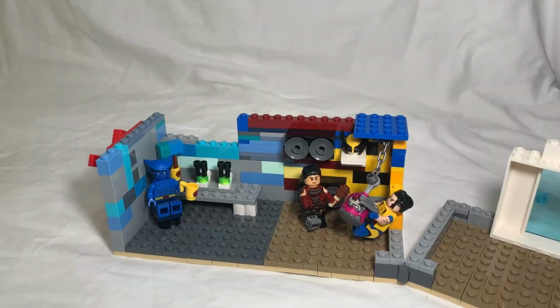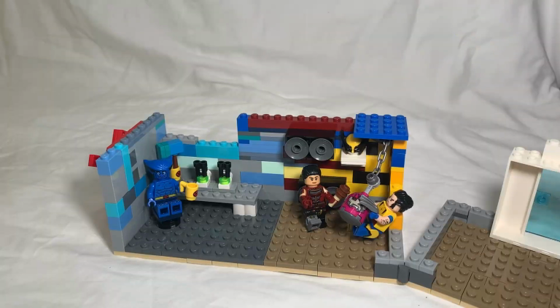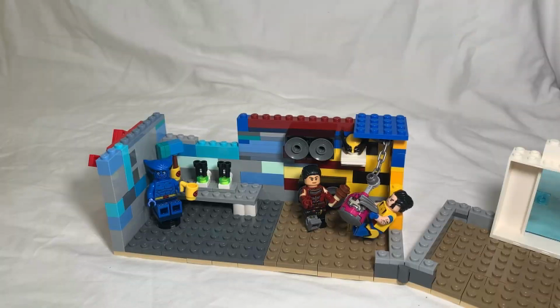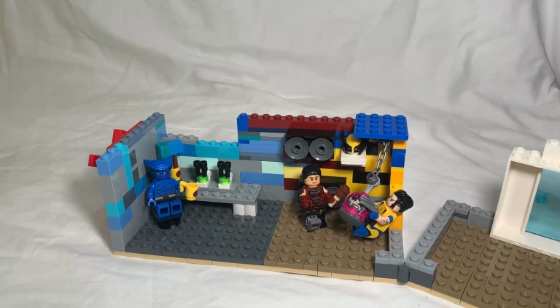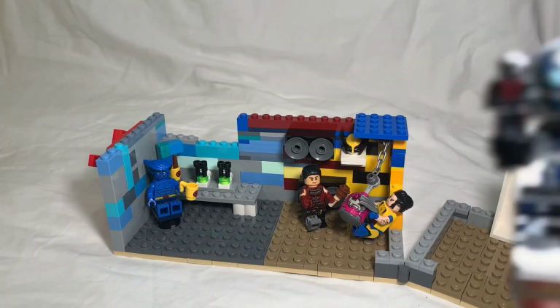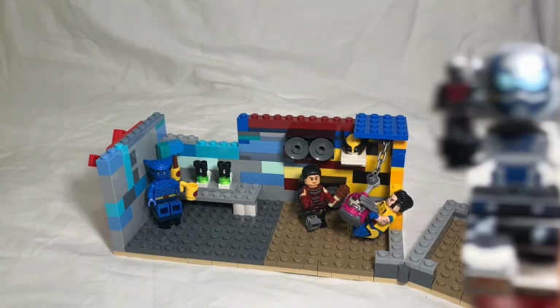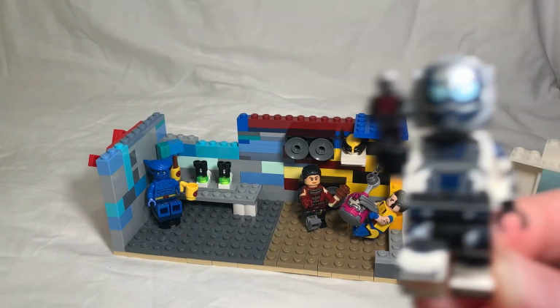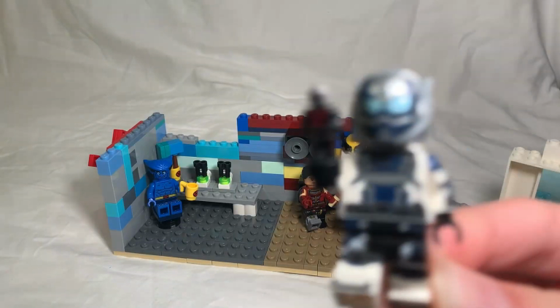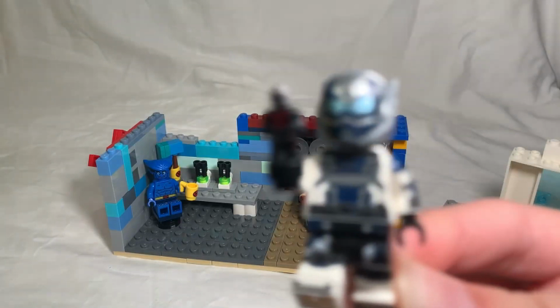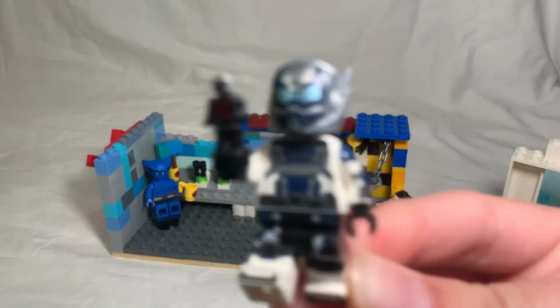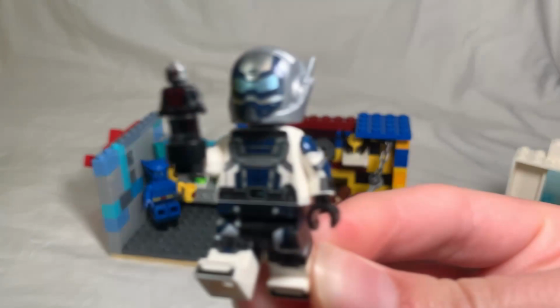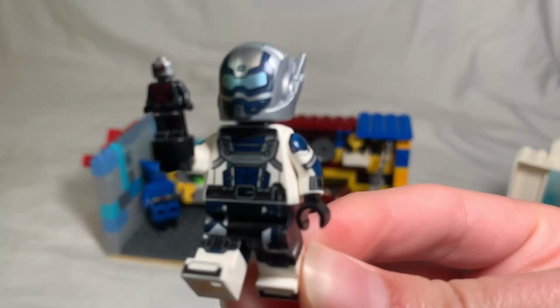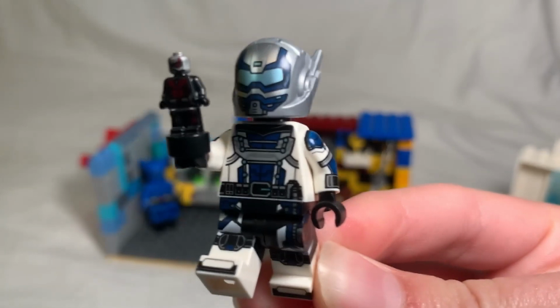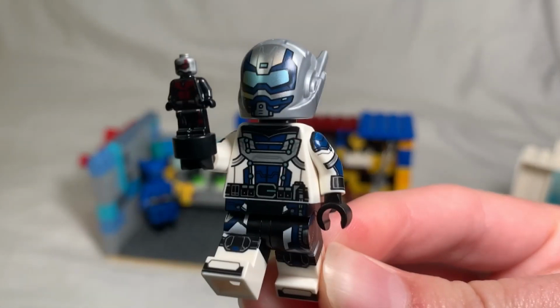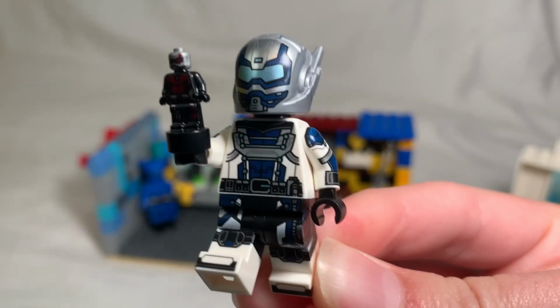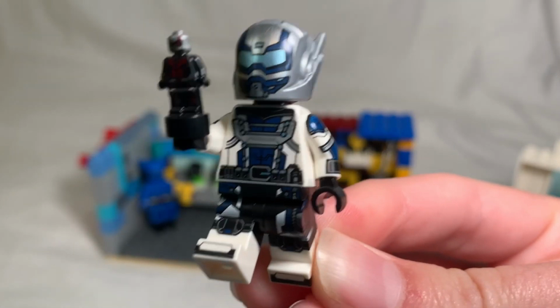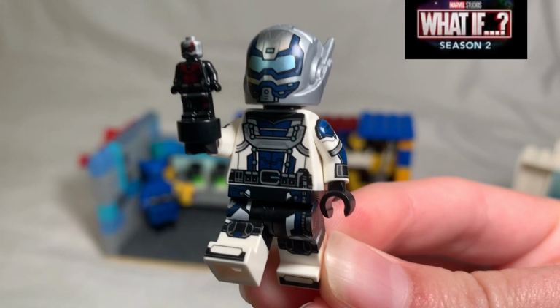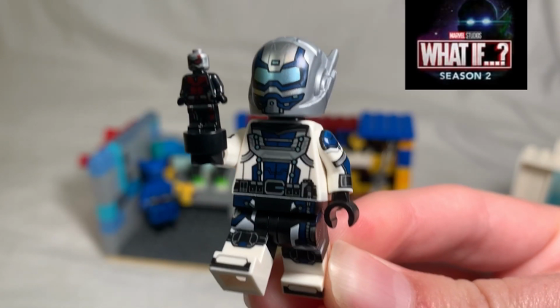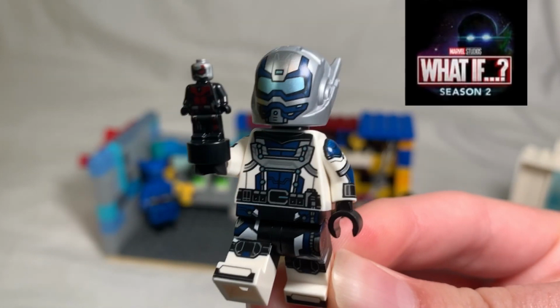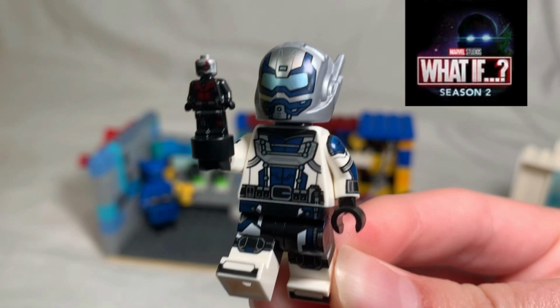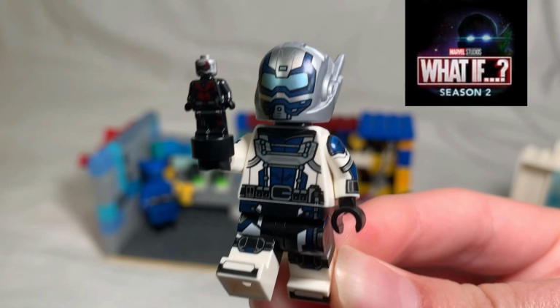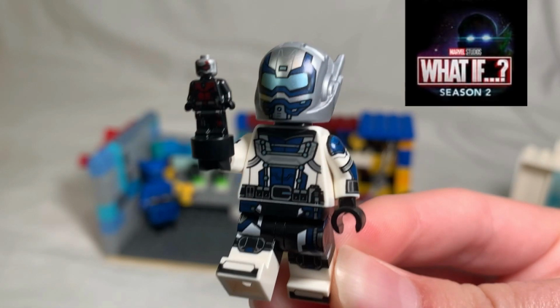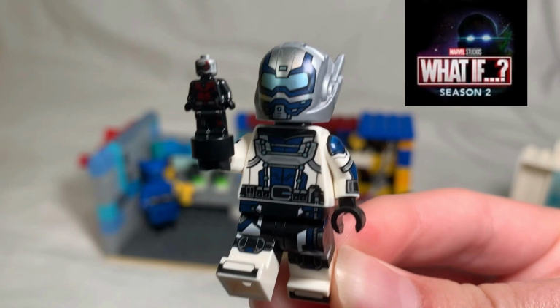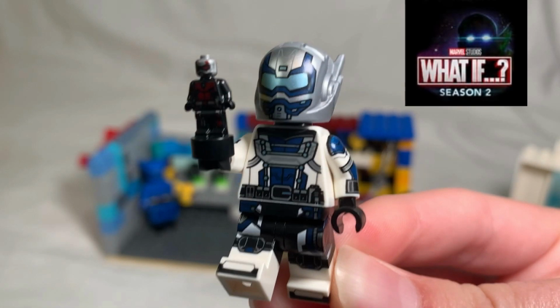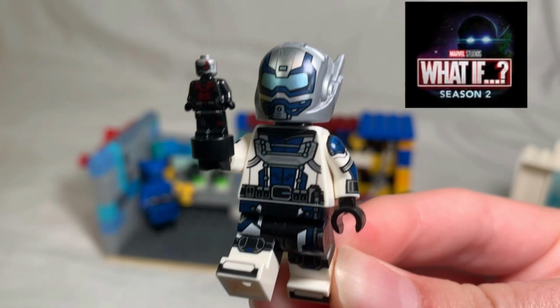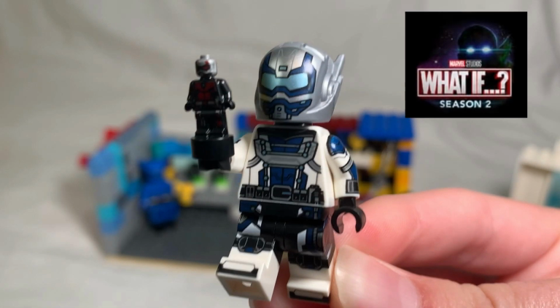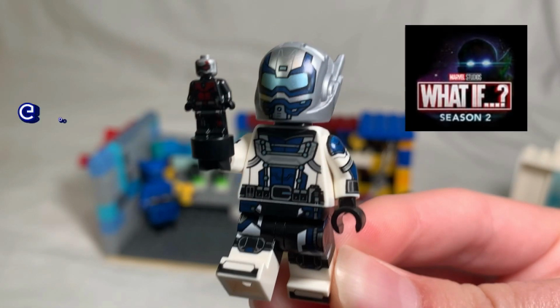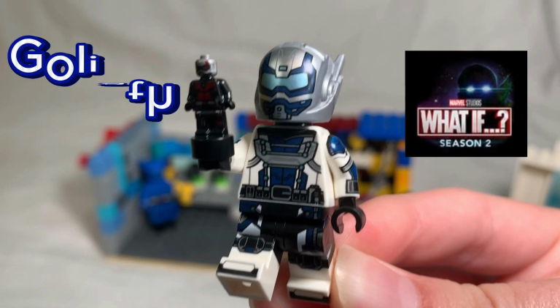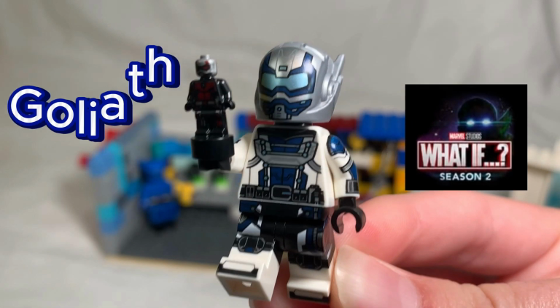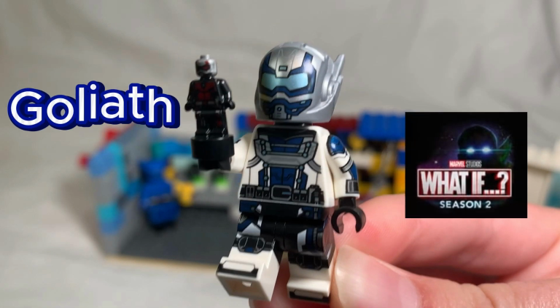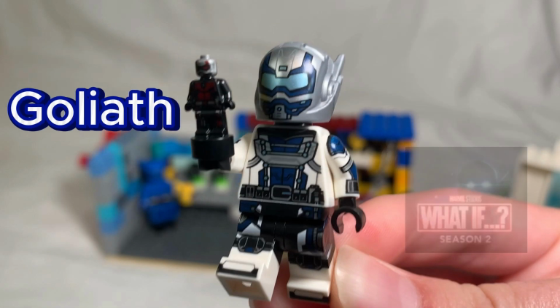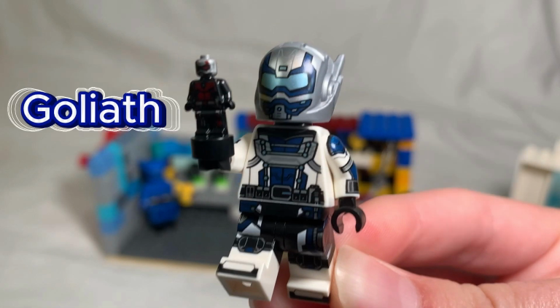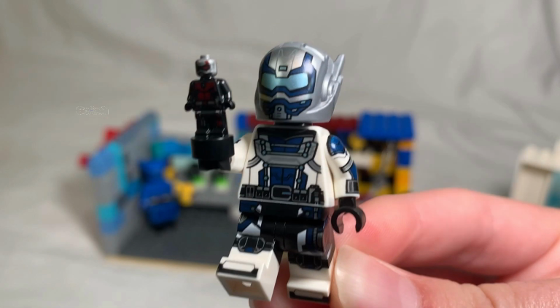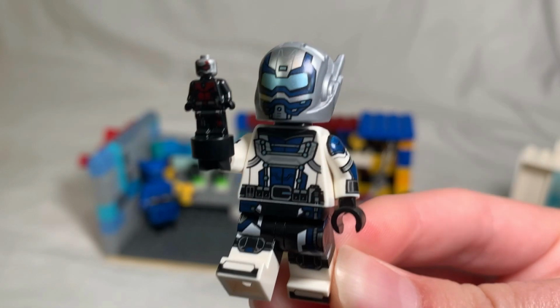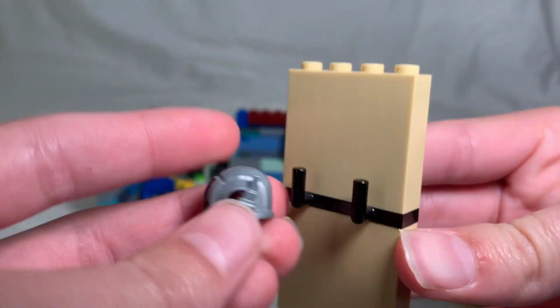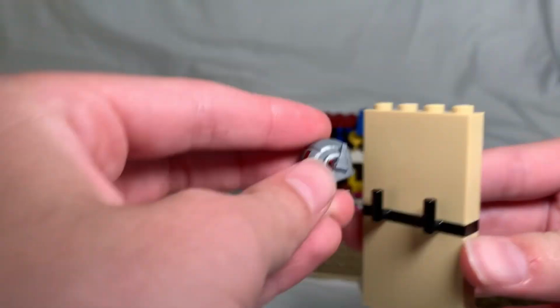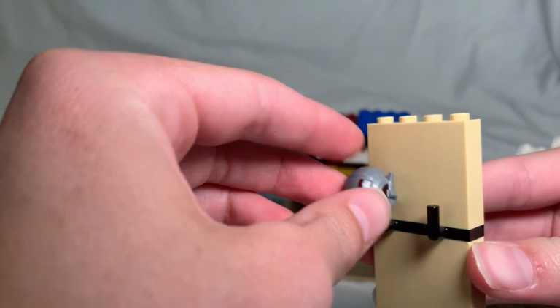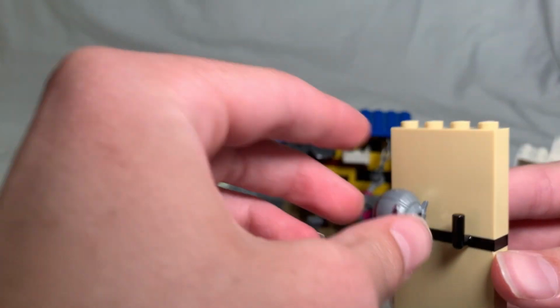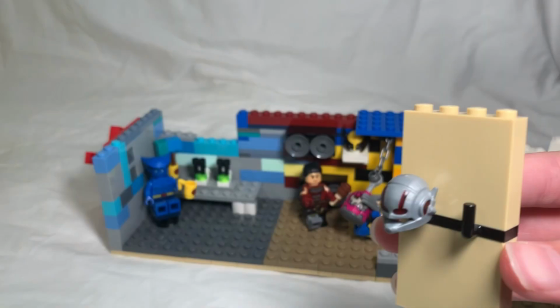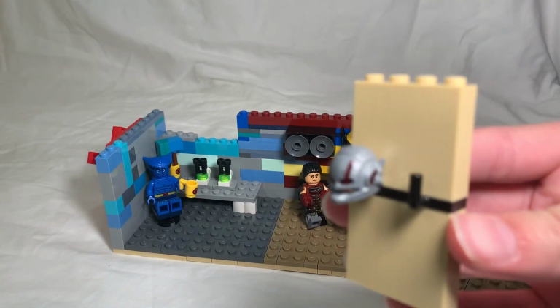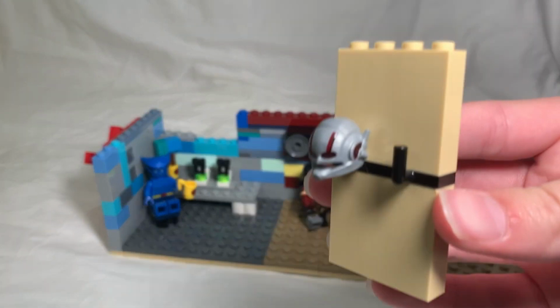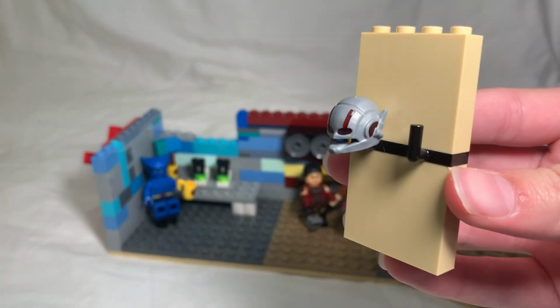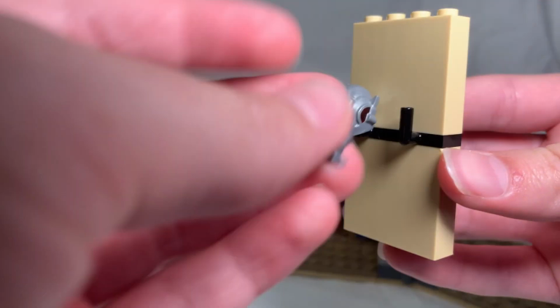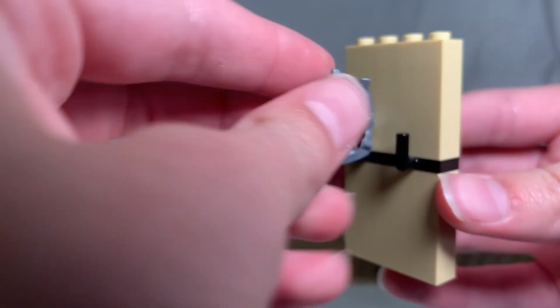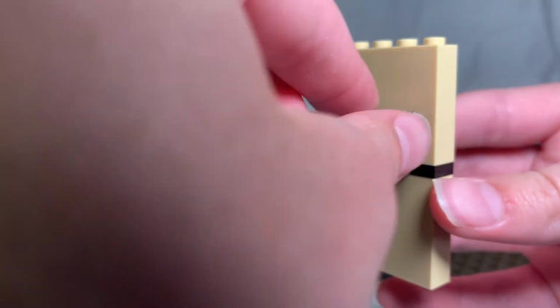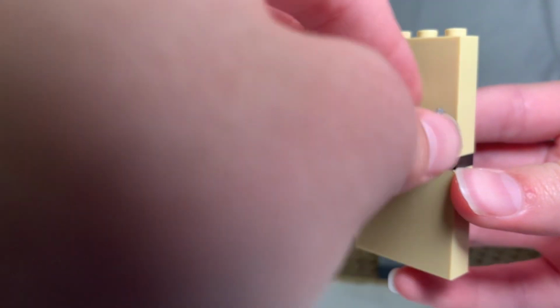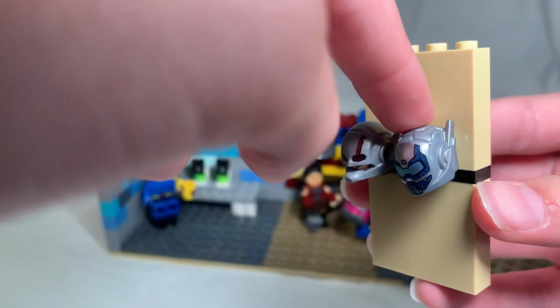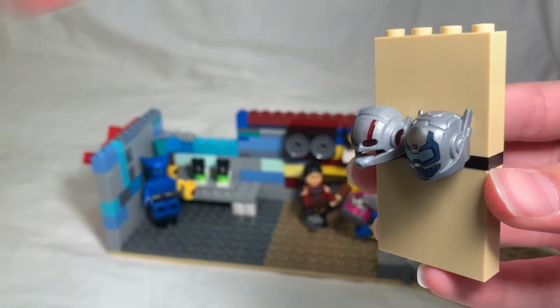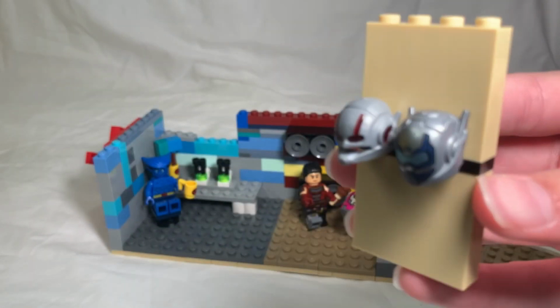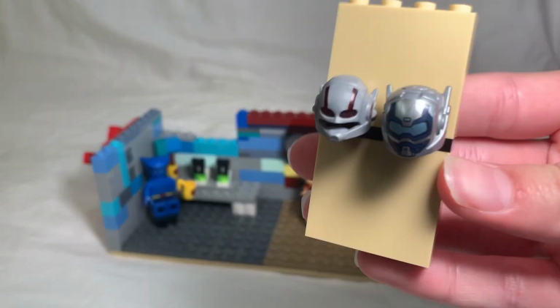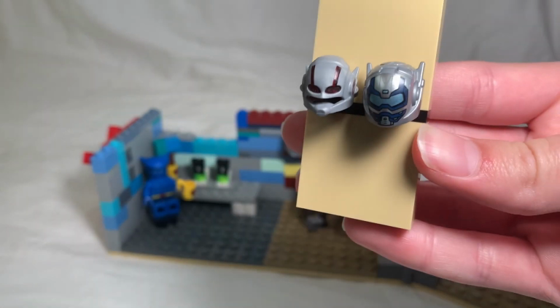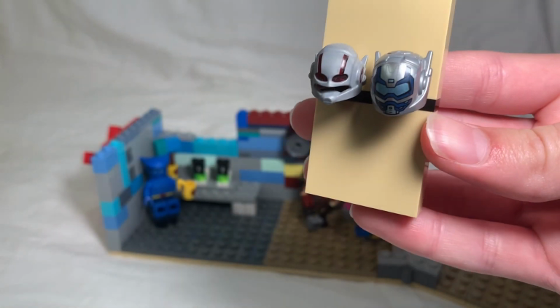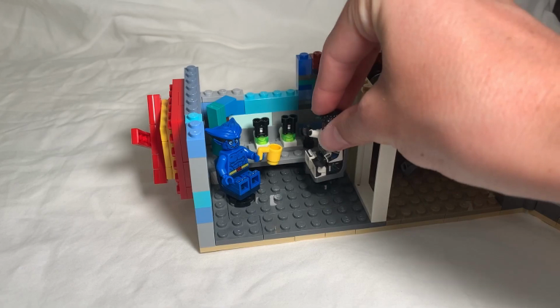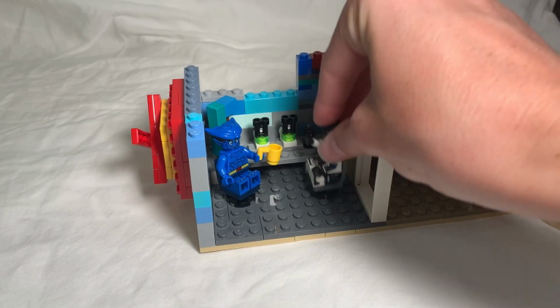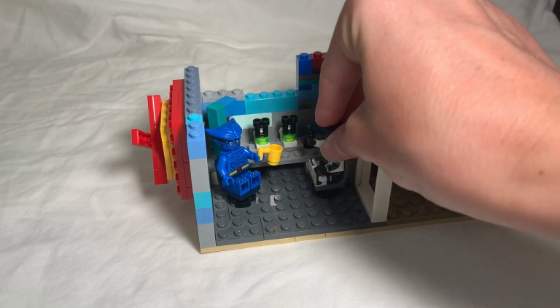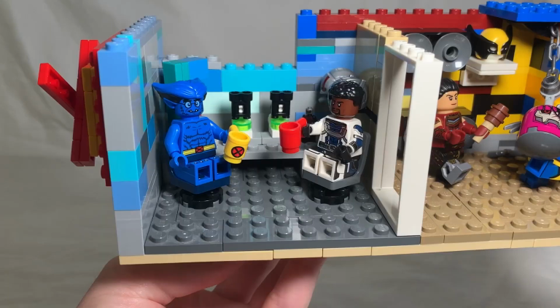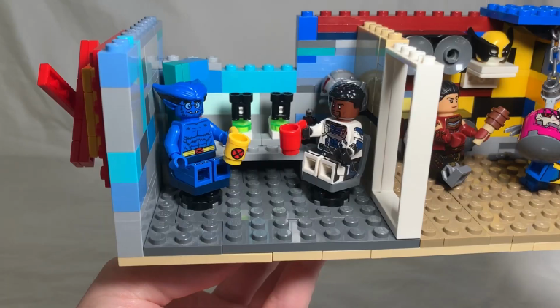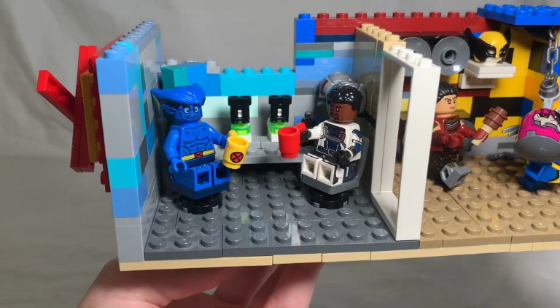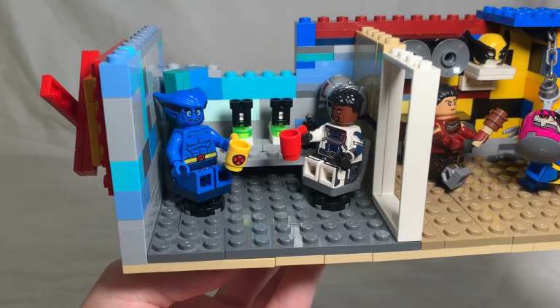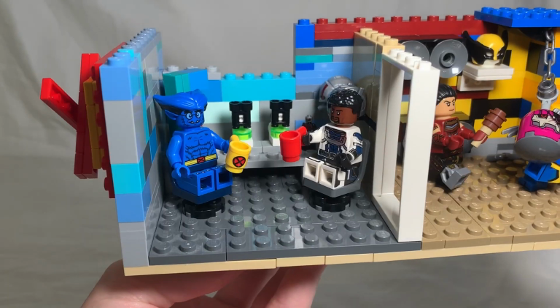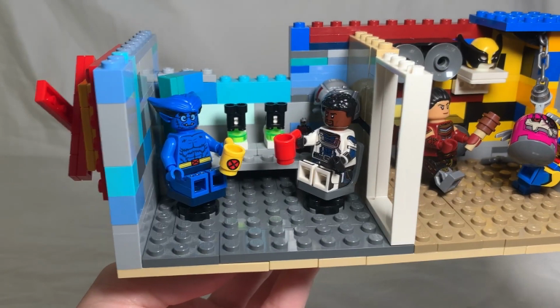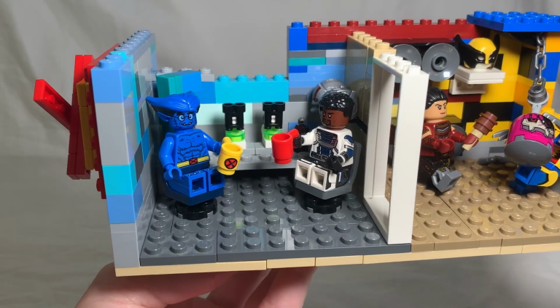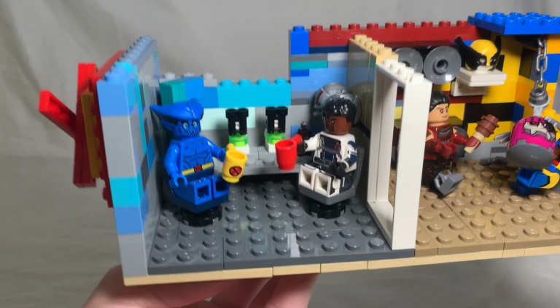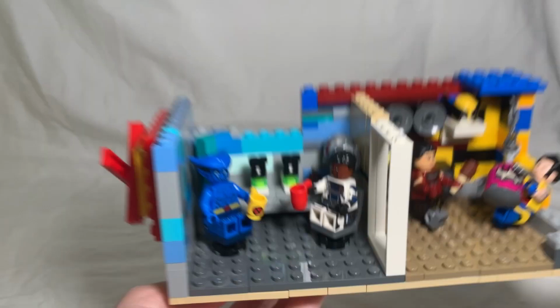Next is this brand new character from the upcoming Season 2 of What If, named Goliath. We're going to add him to the science lab and give him a wall for all of his Ant-Man helmets to go on.